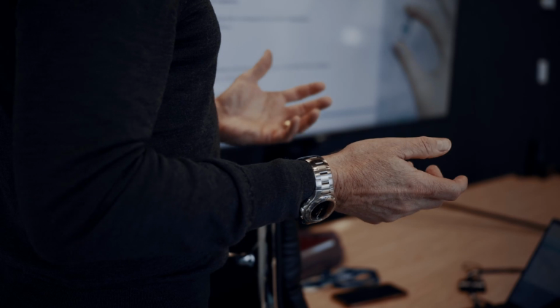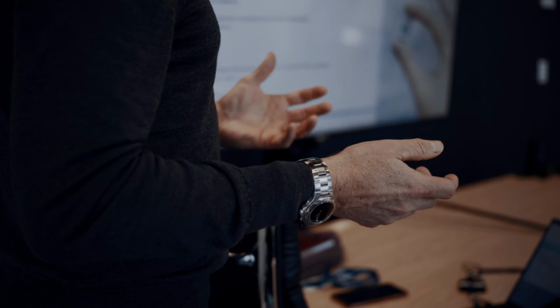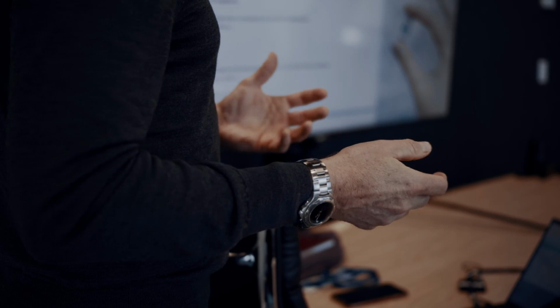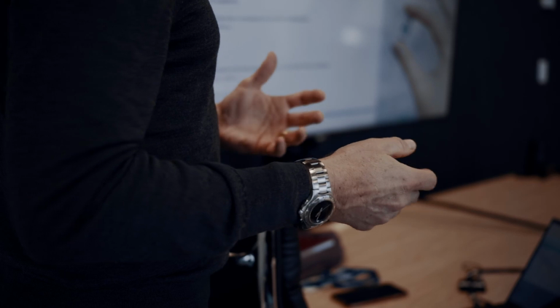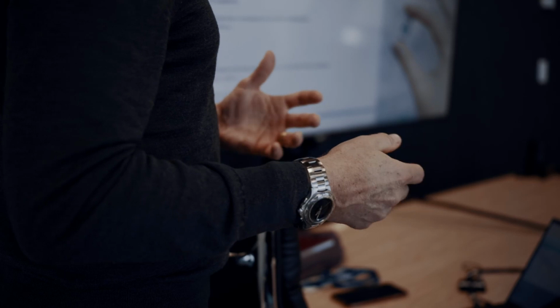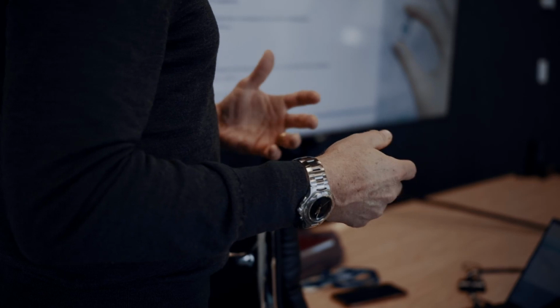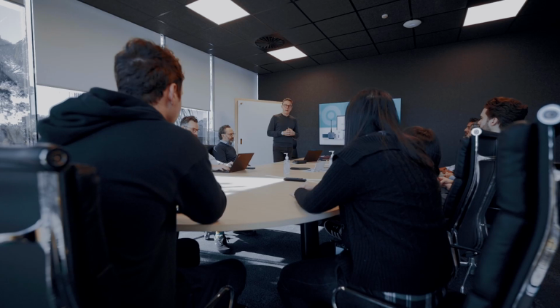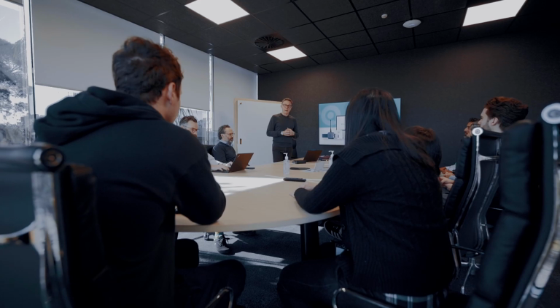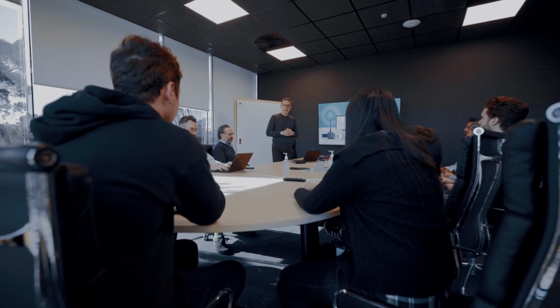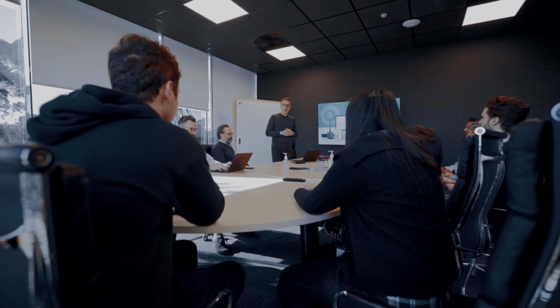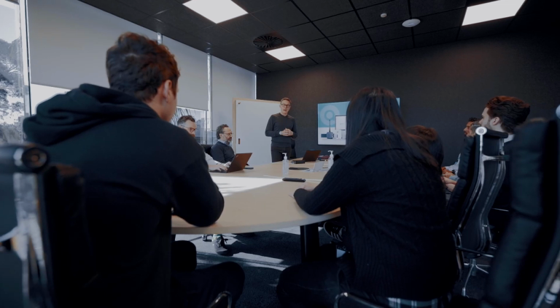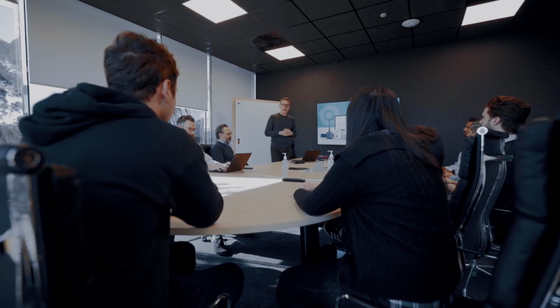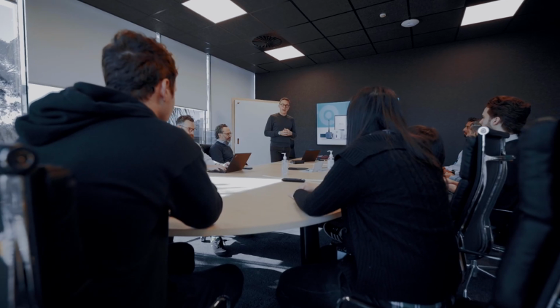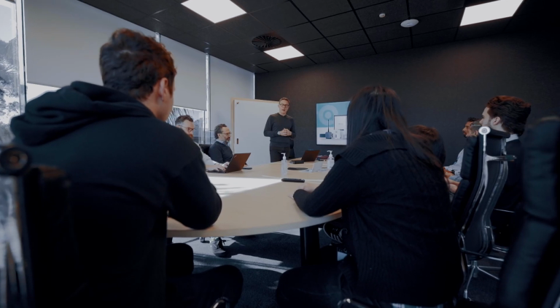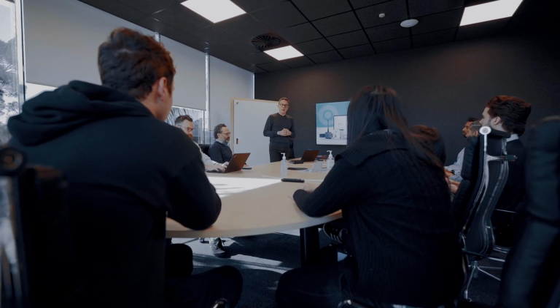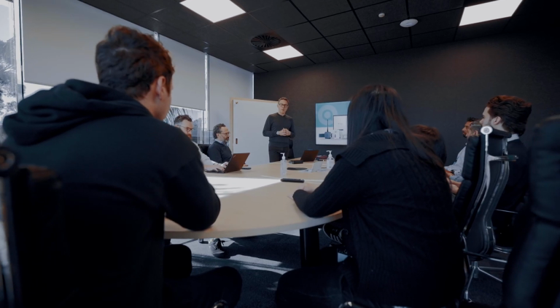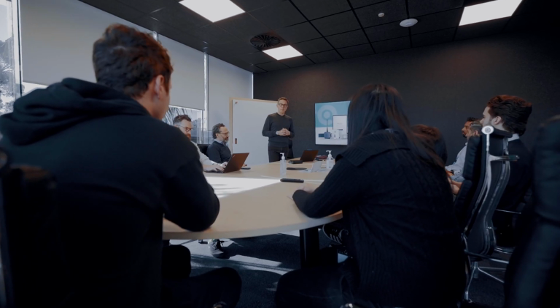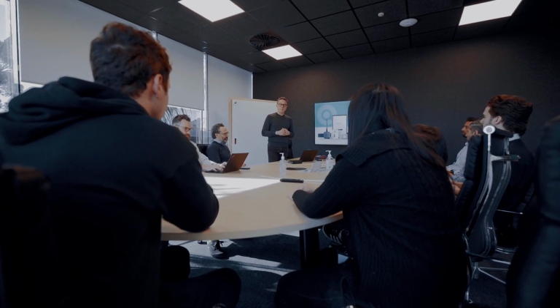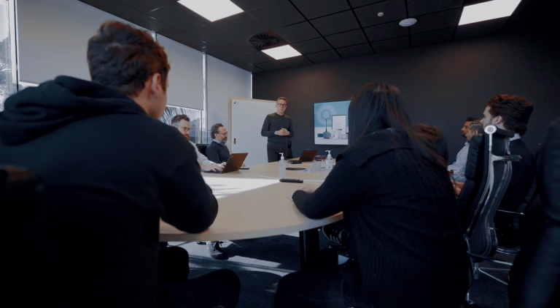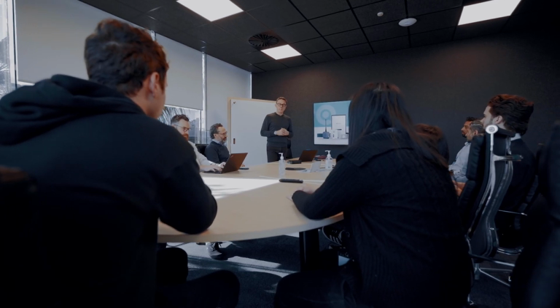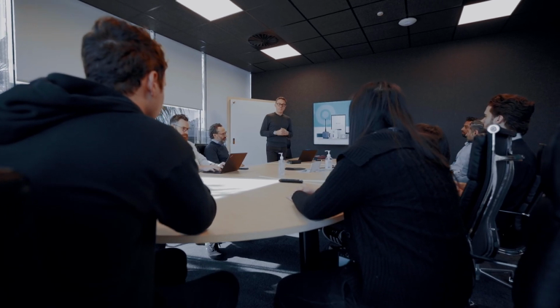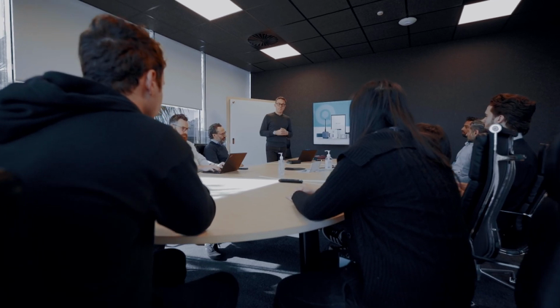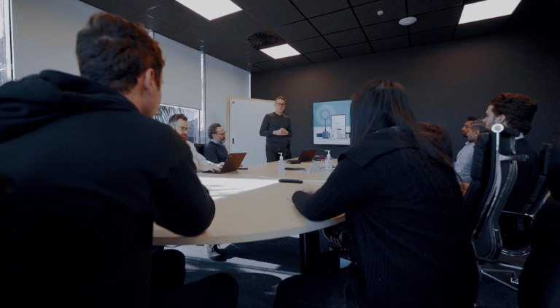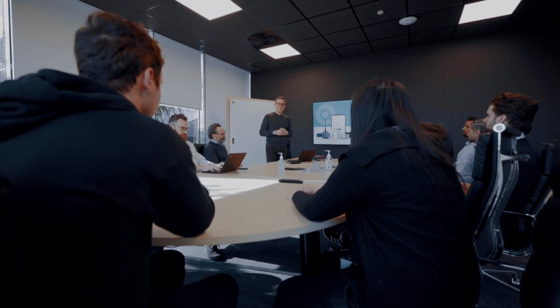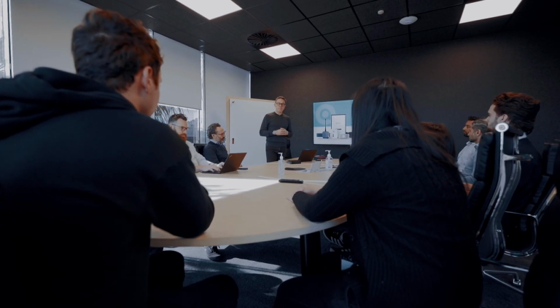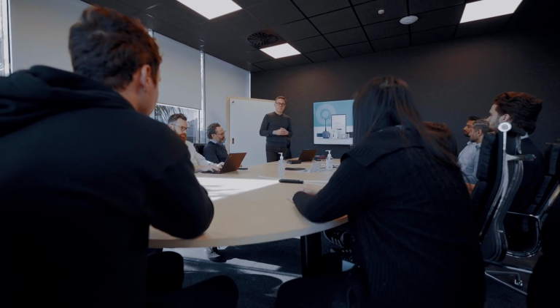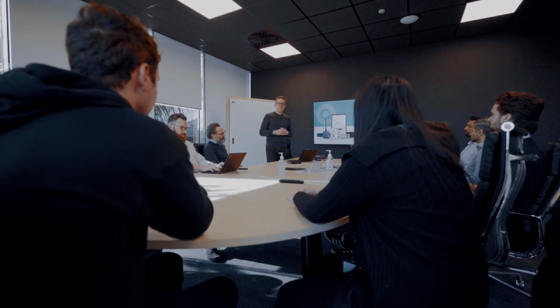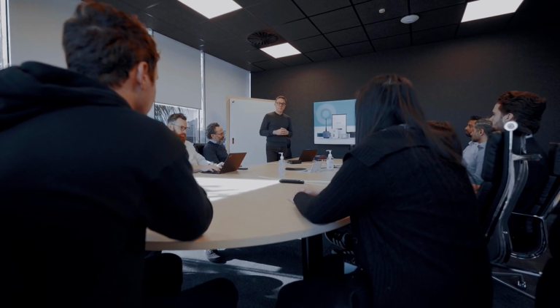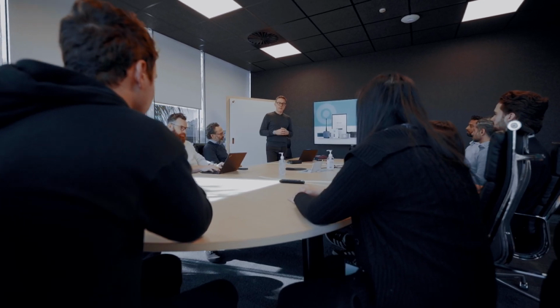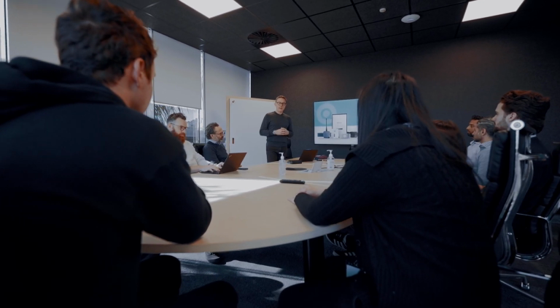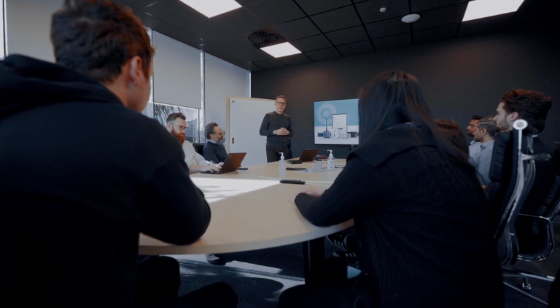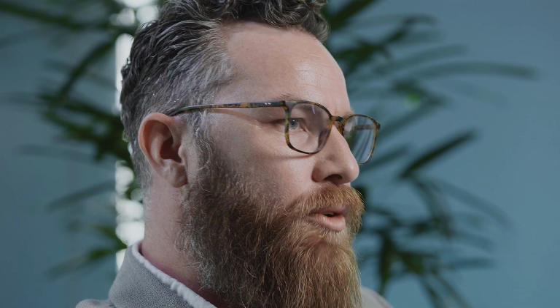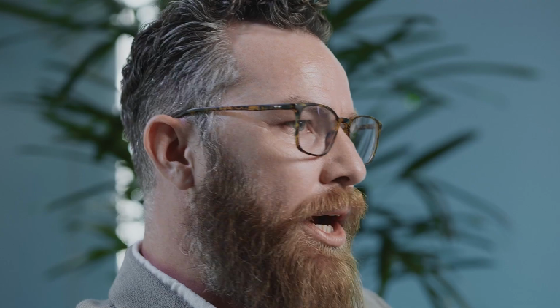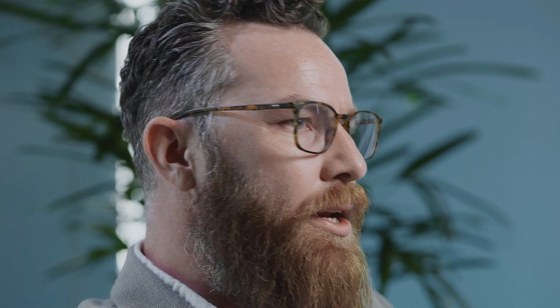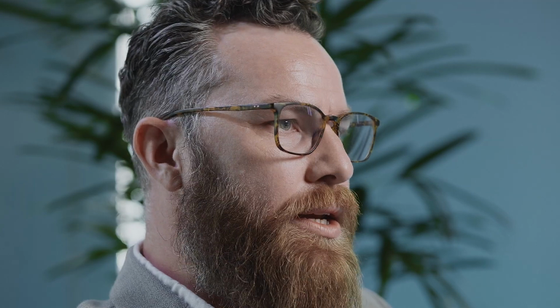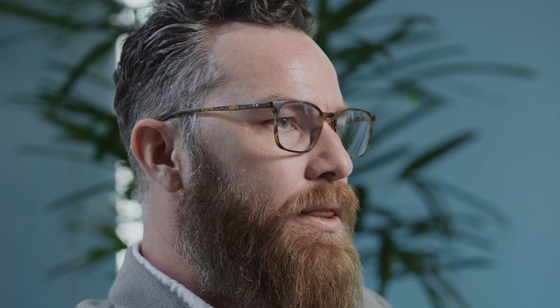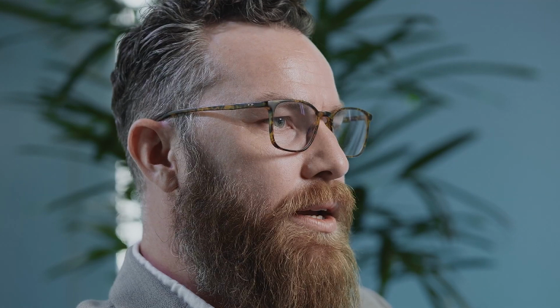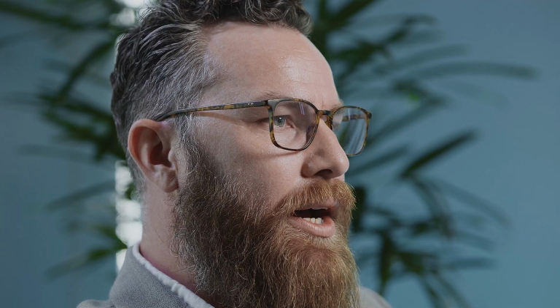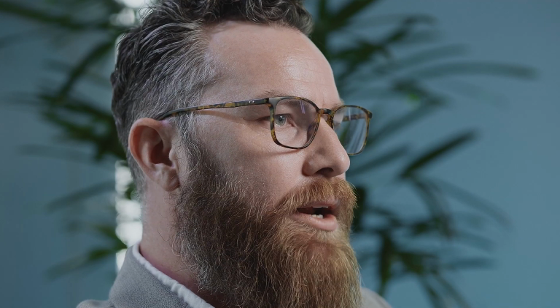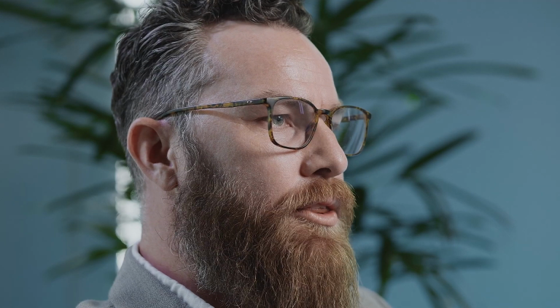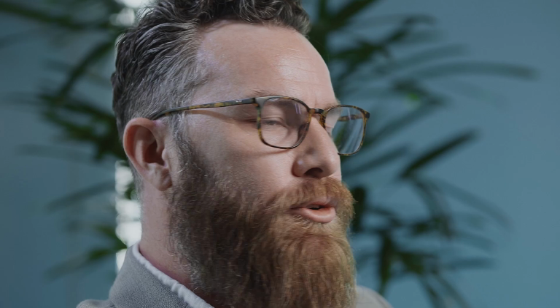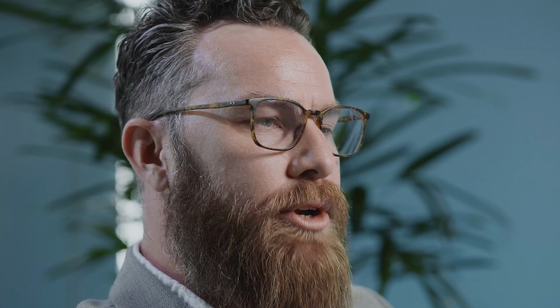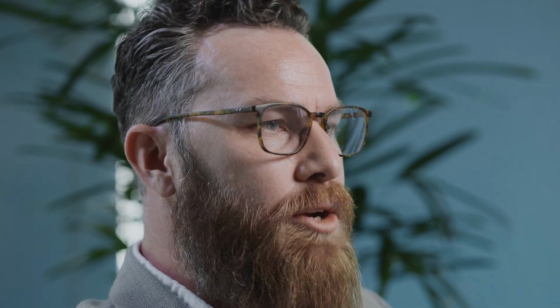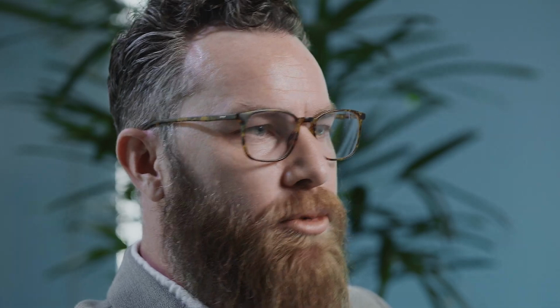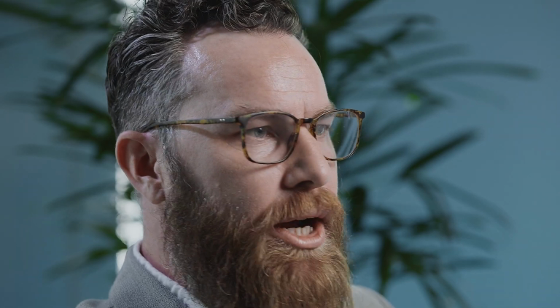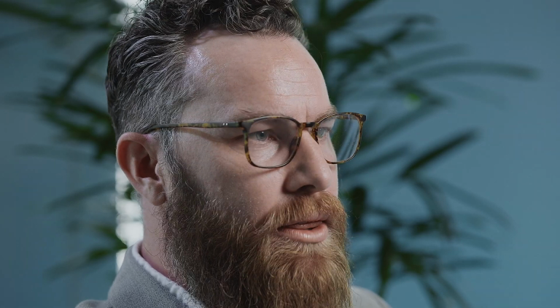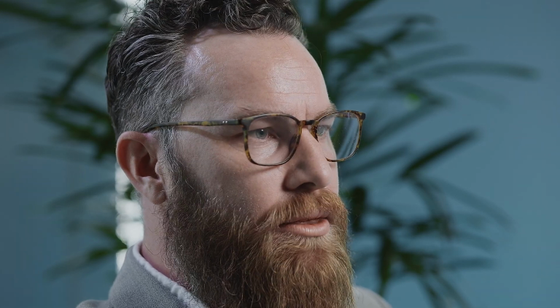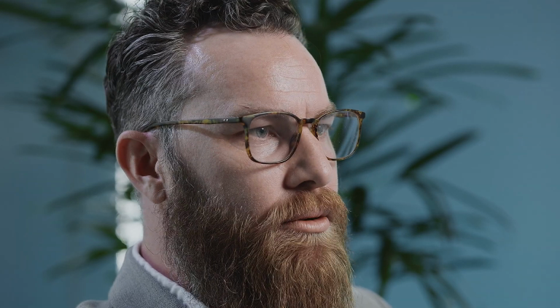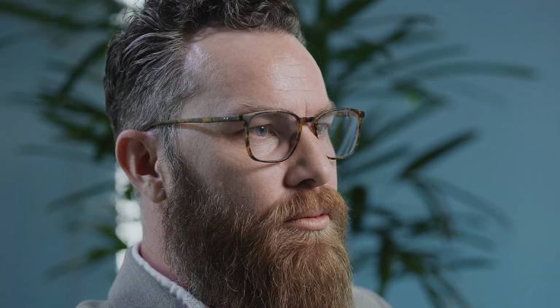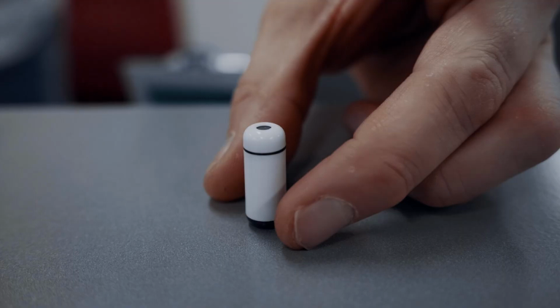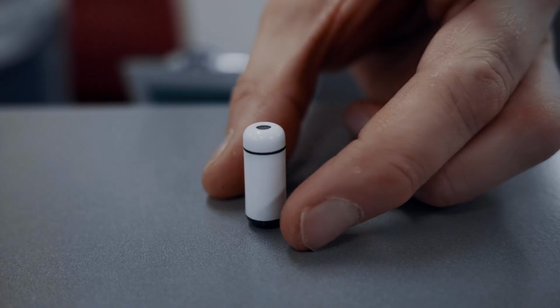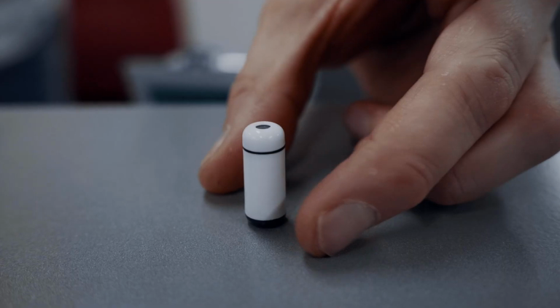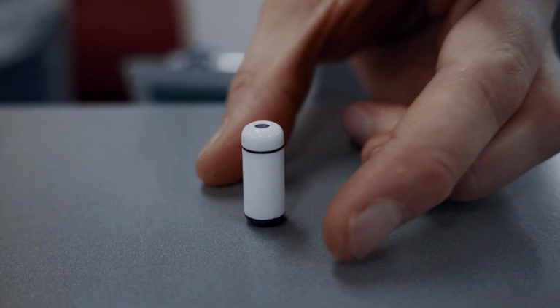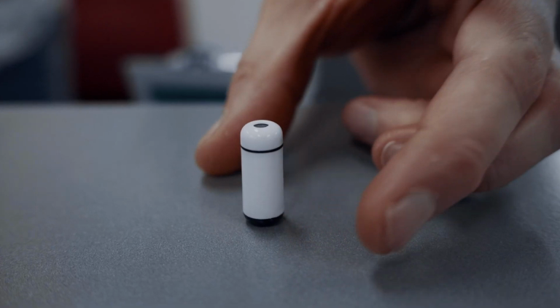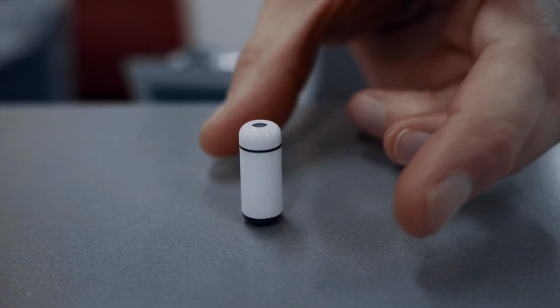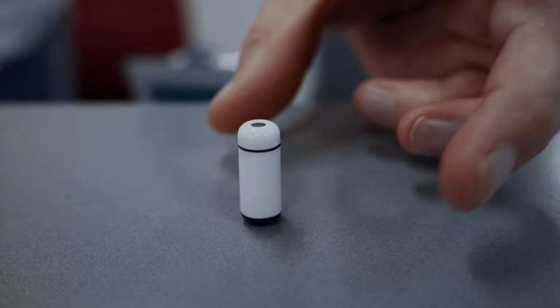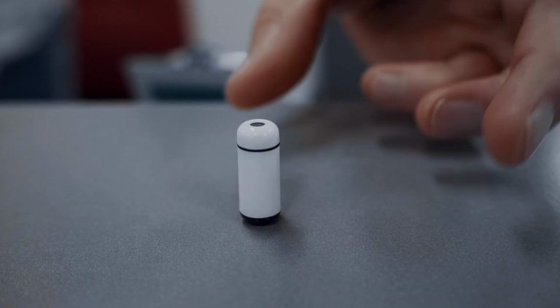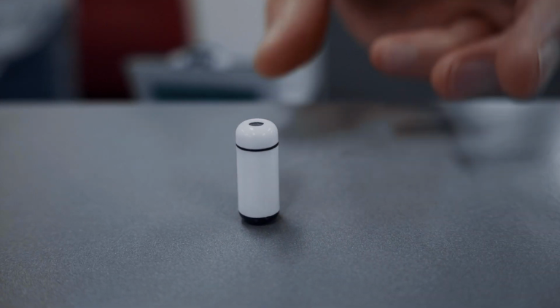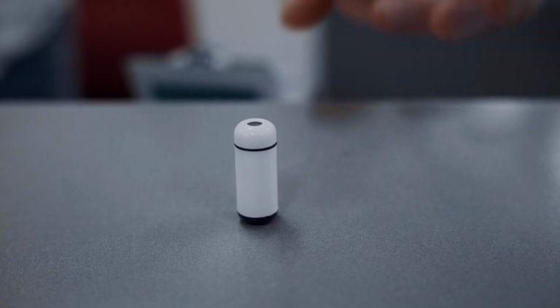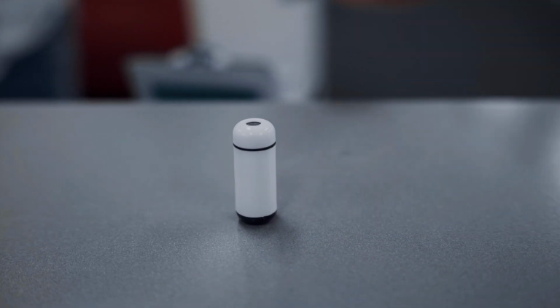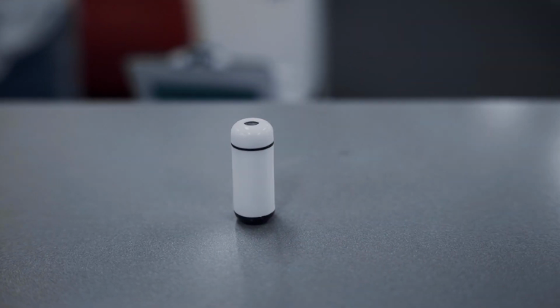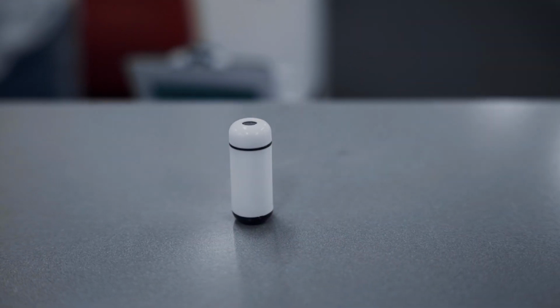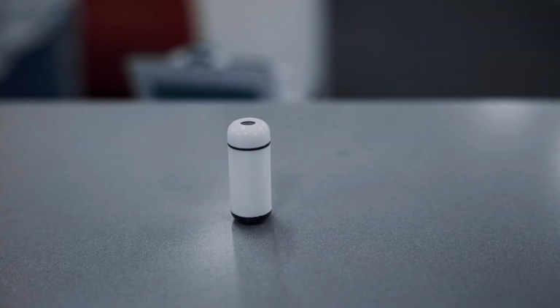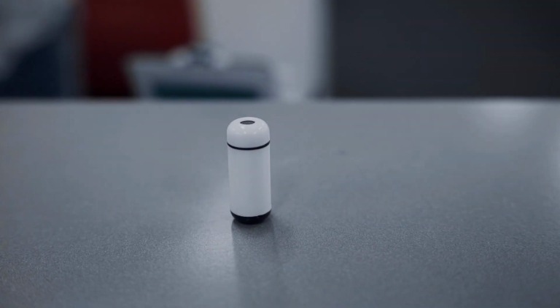And we thought, well, why would we measure the gas that's created in the gut through your breath? Why don't we just try to do this directly?